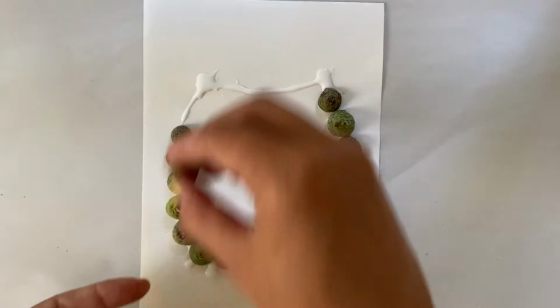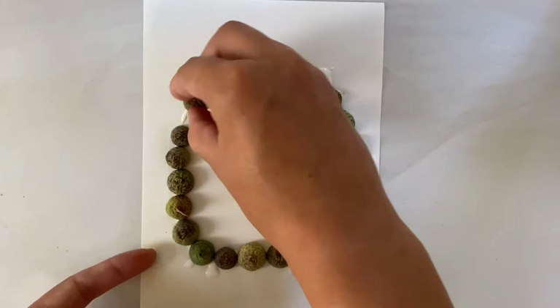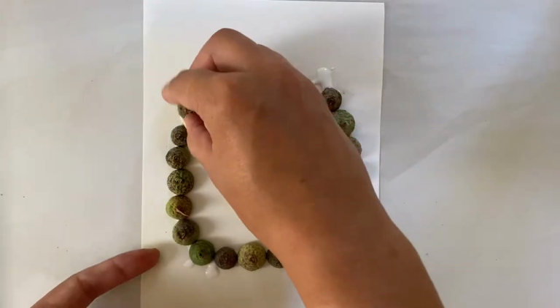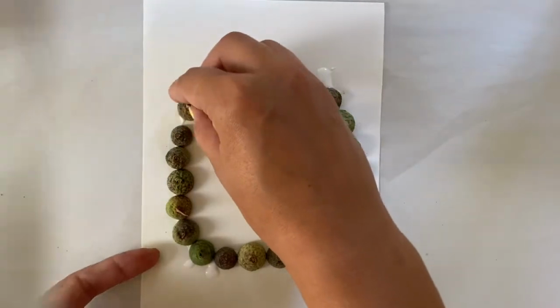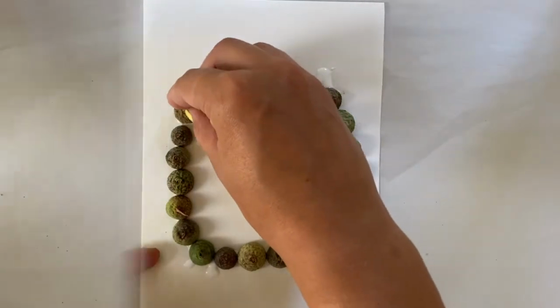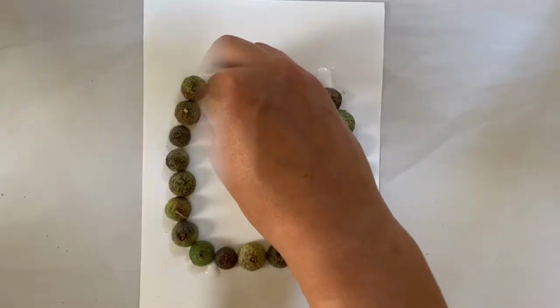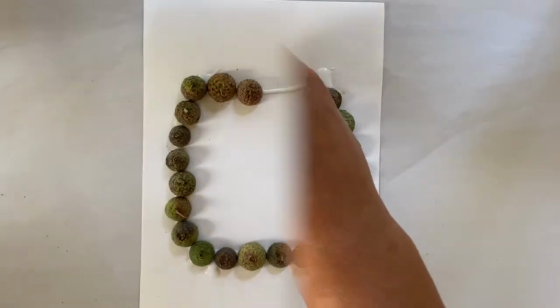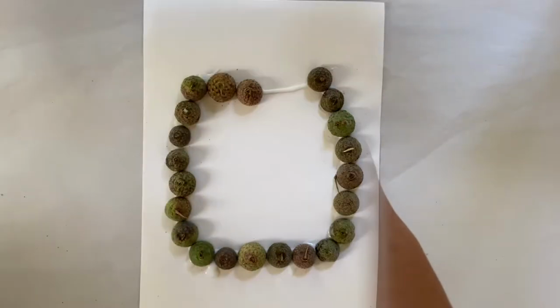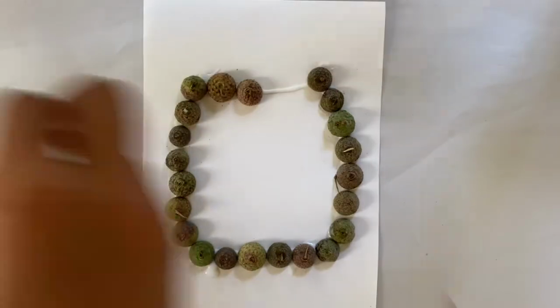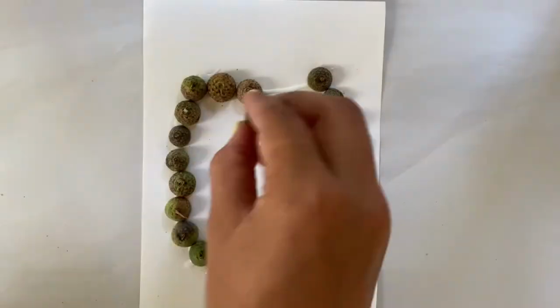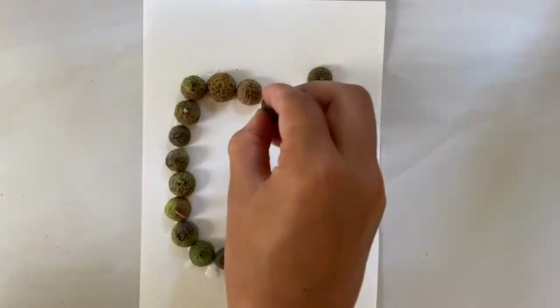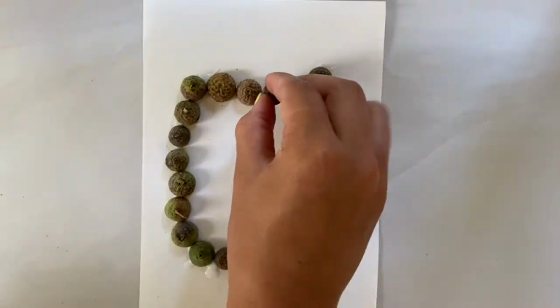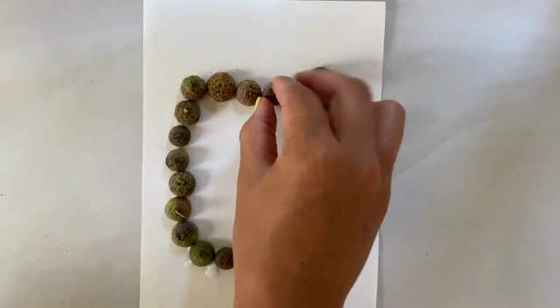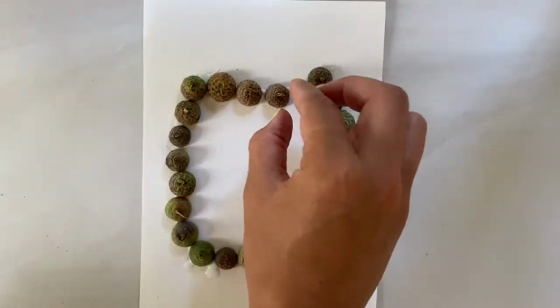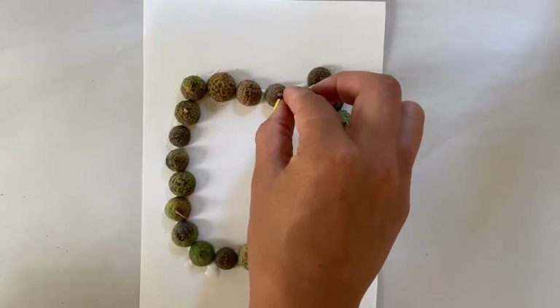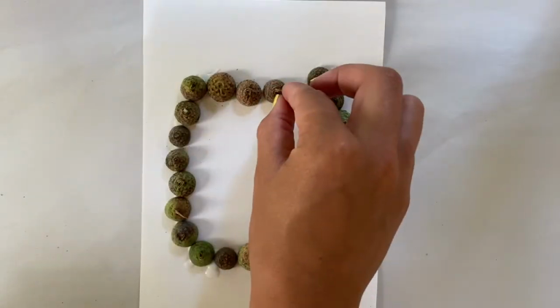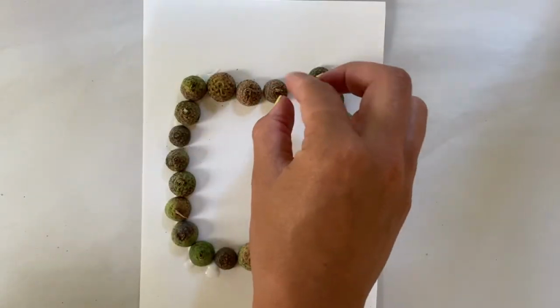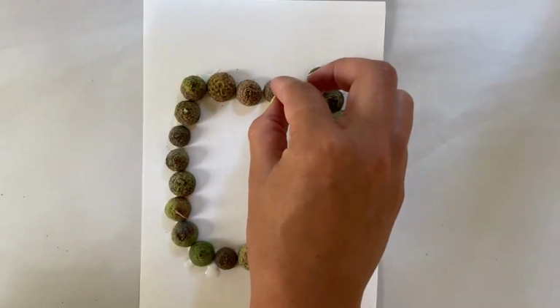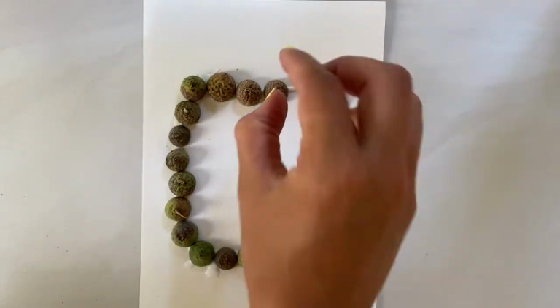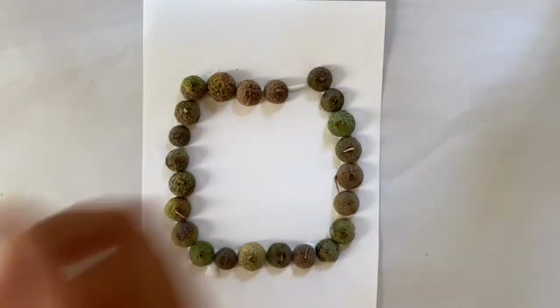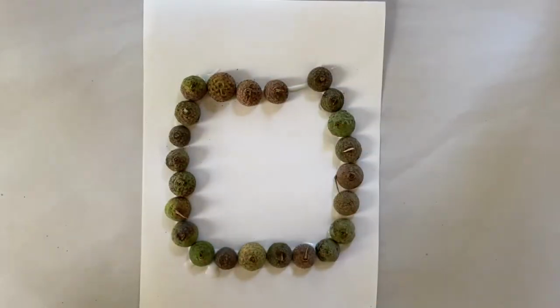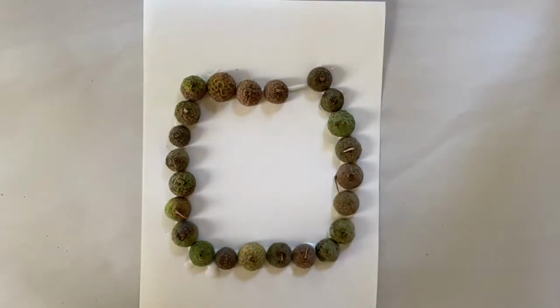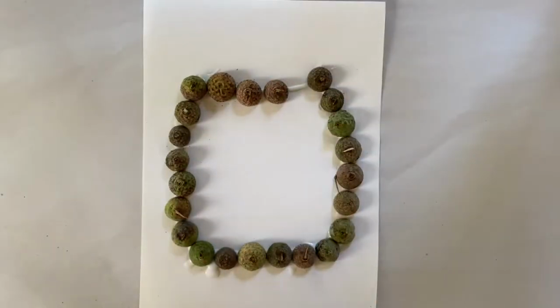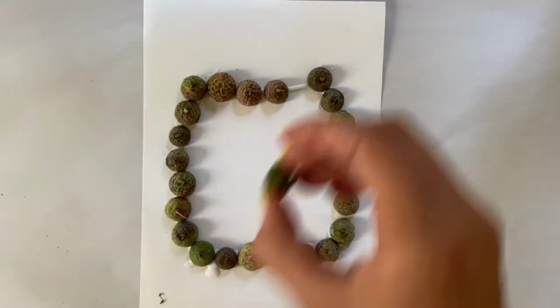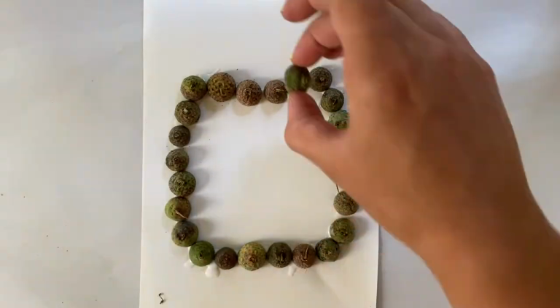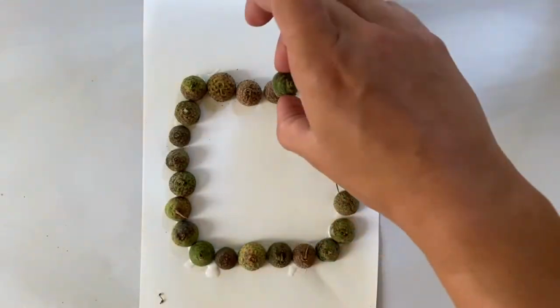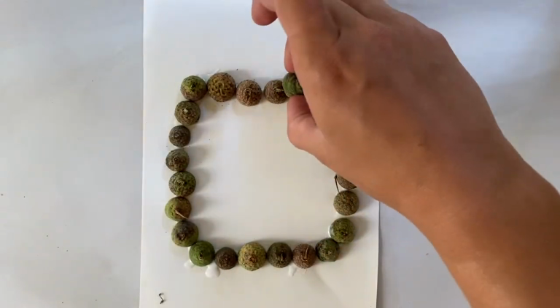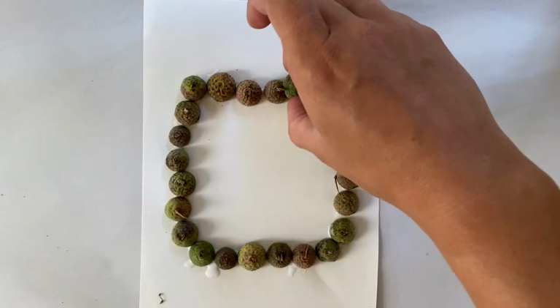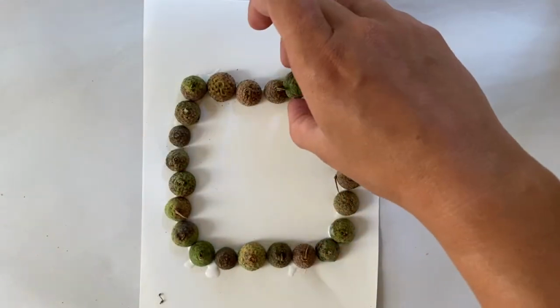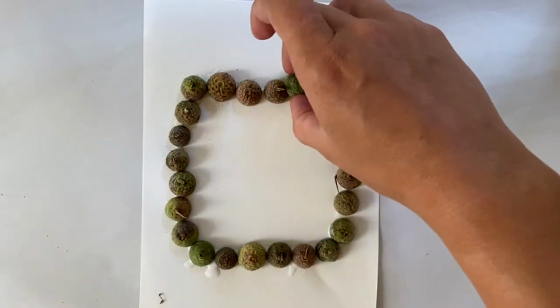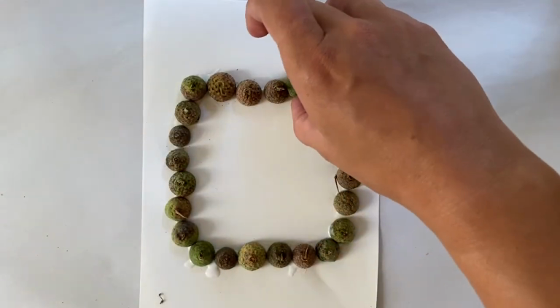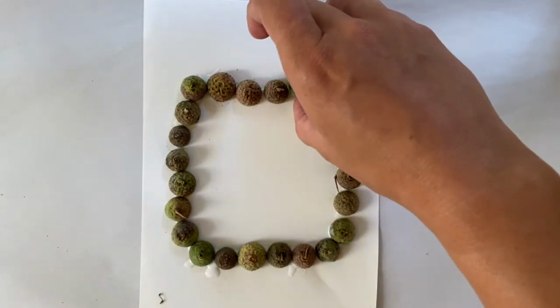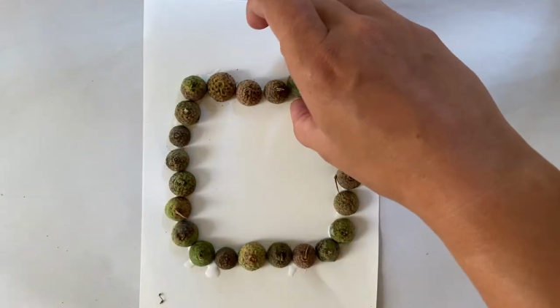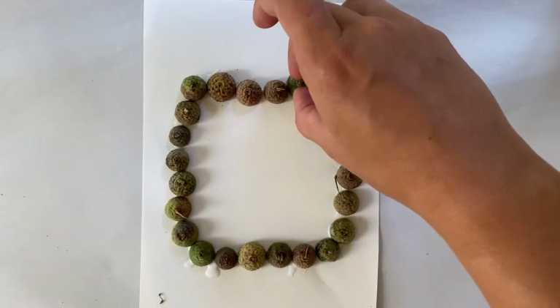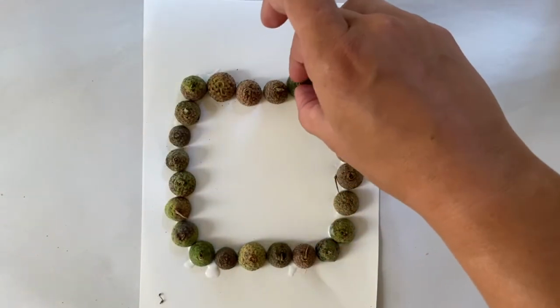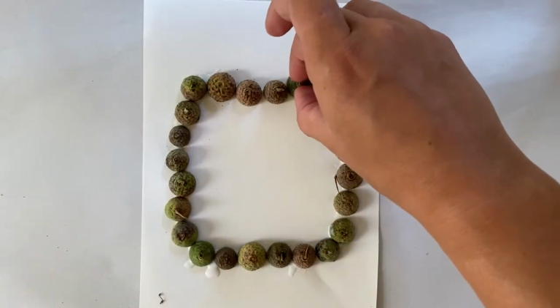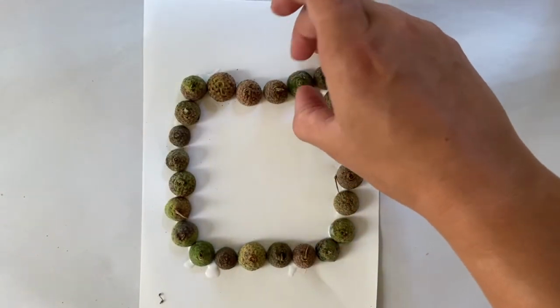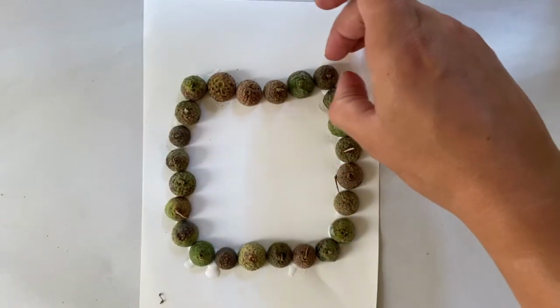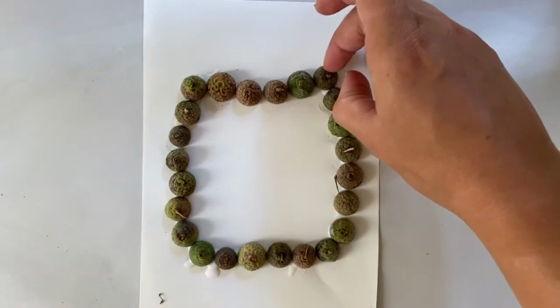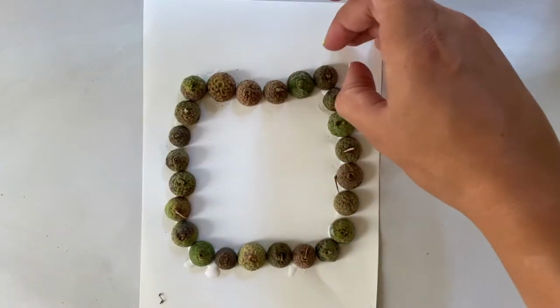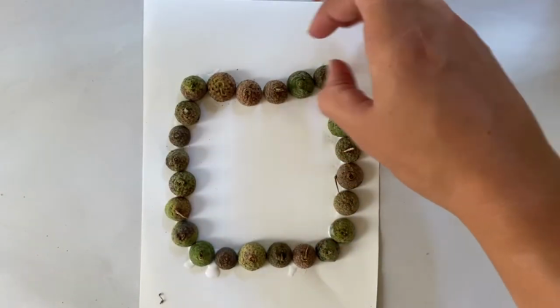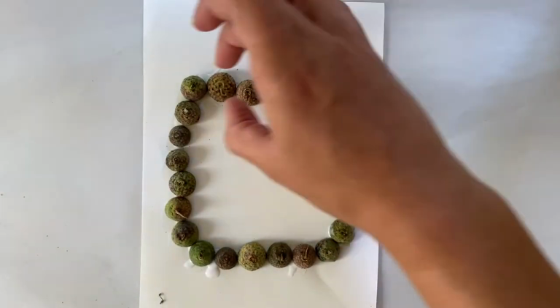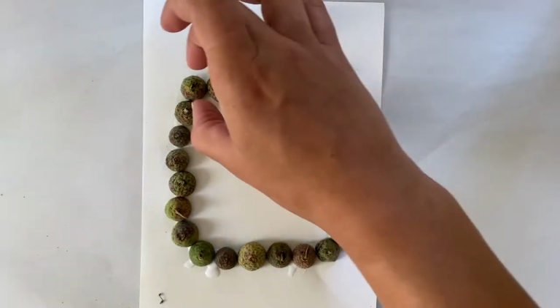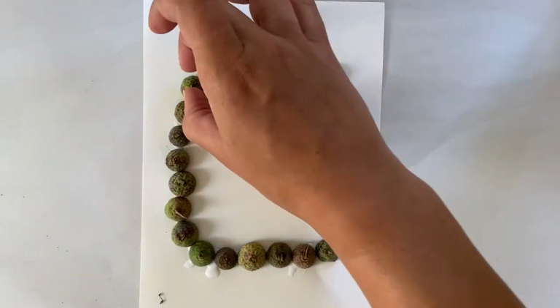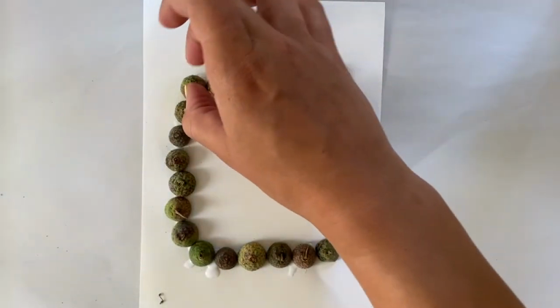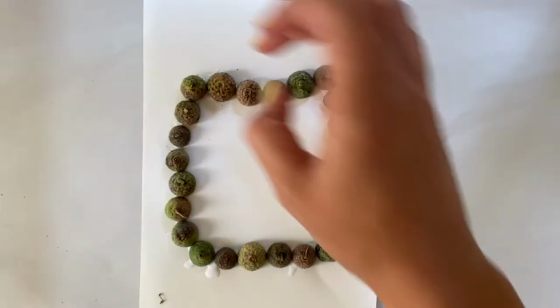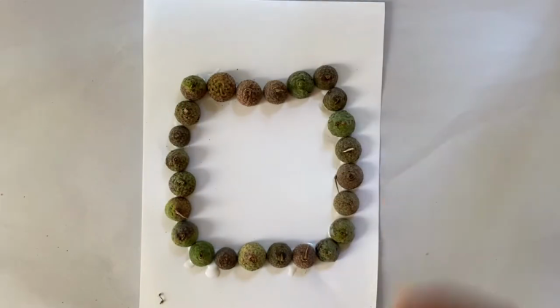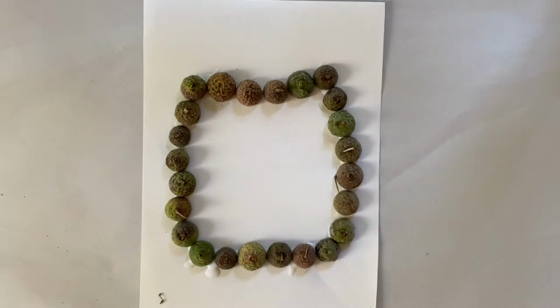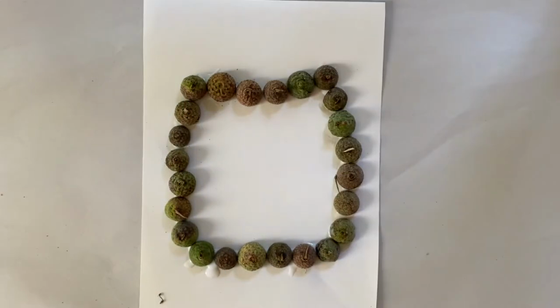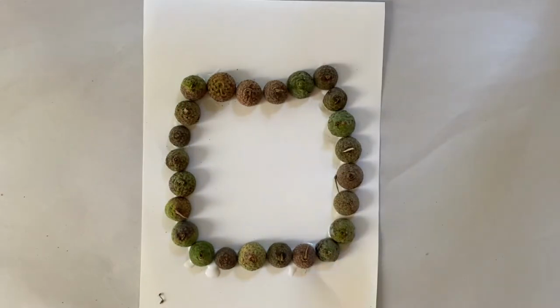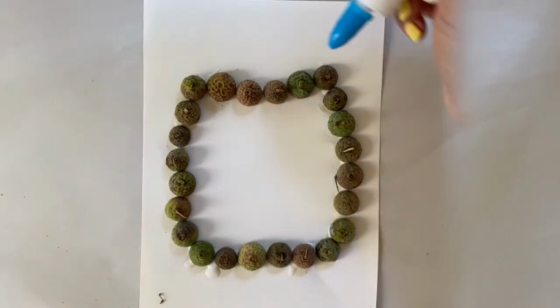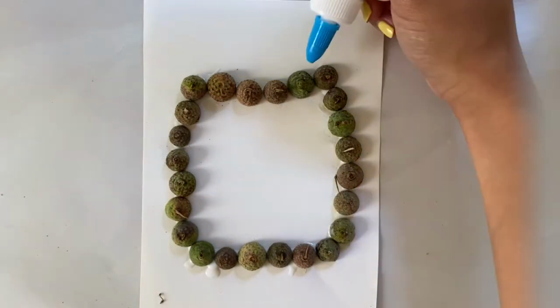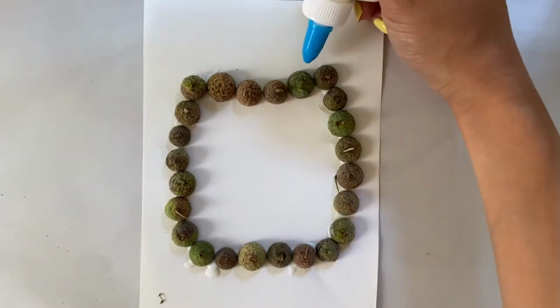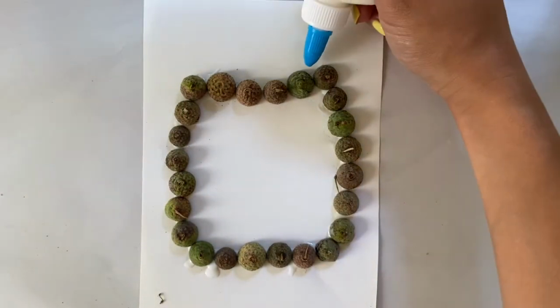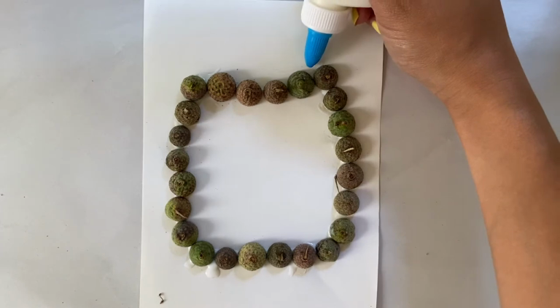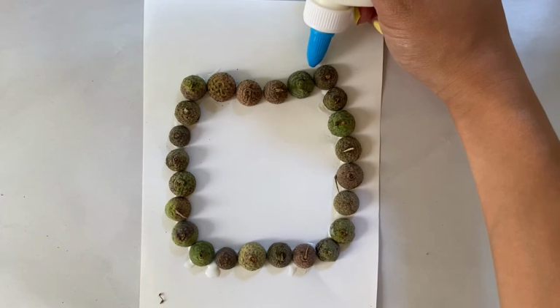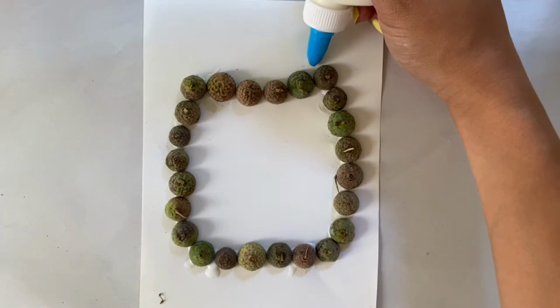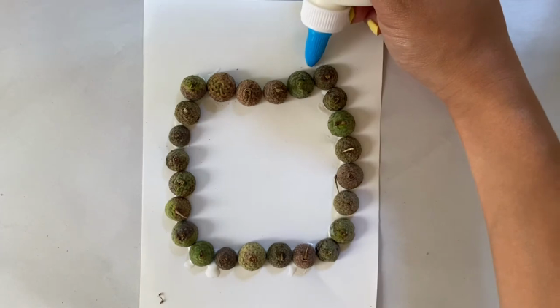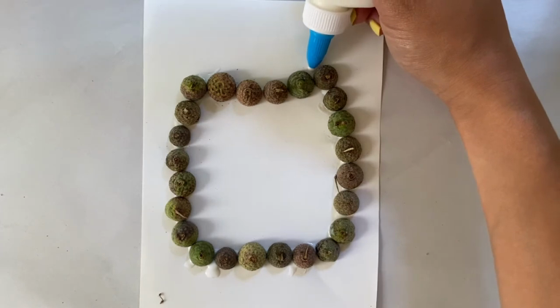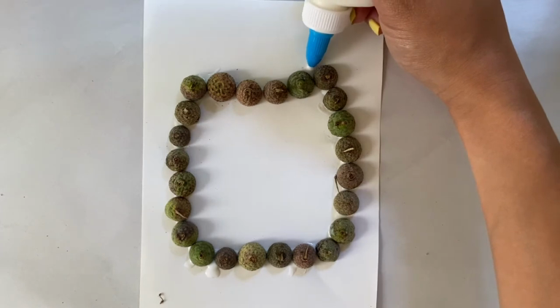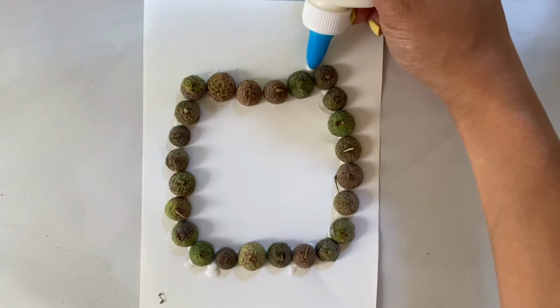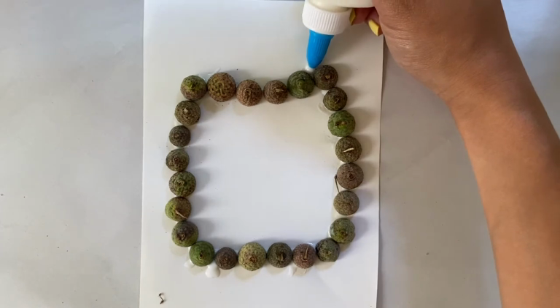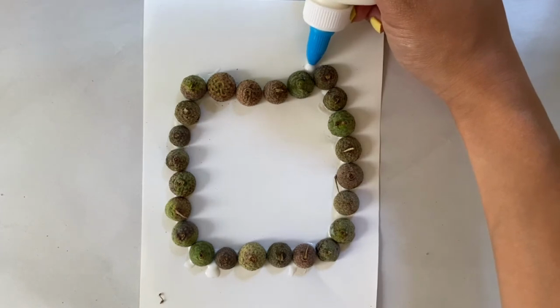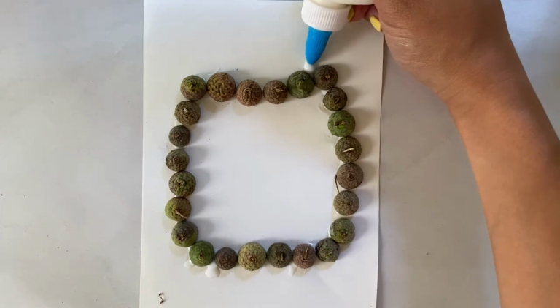Remember, you can make any design that you like, so go wild with your imagination.